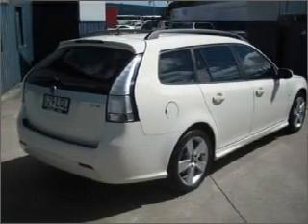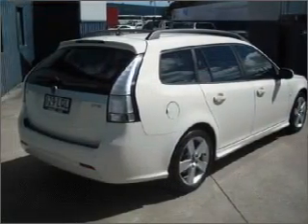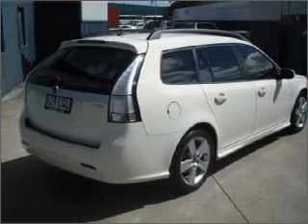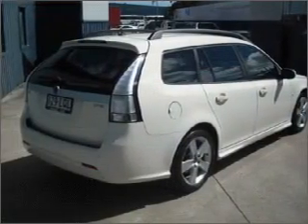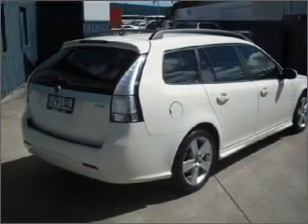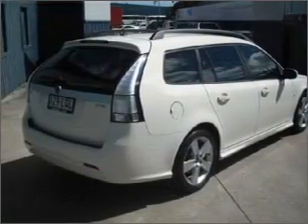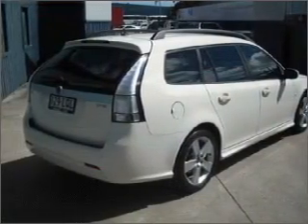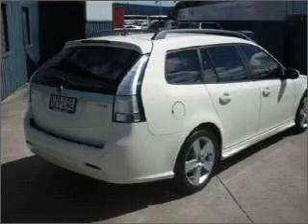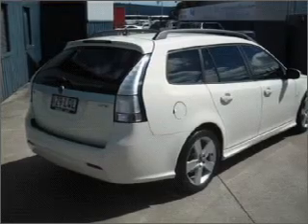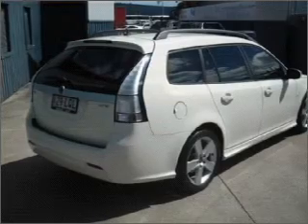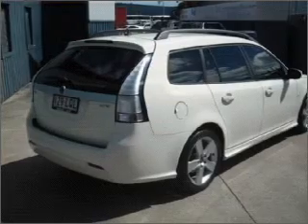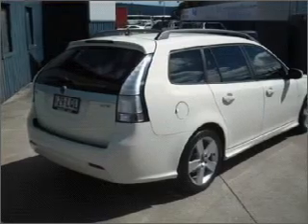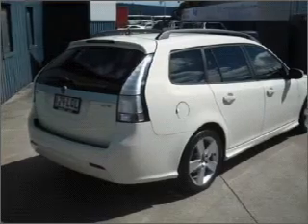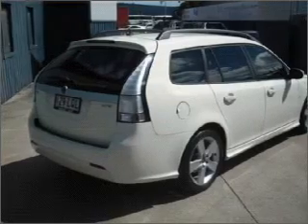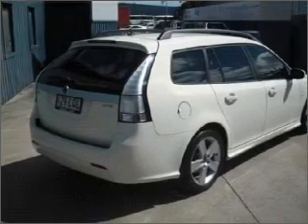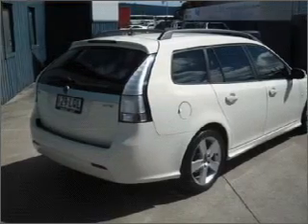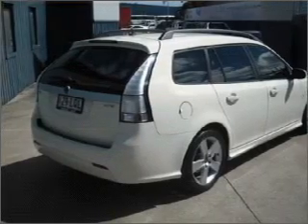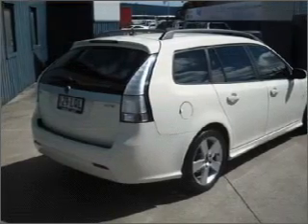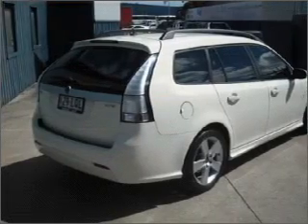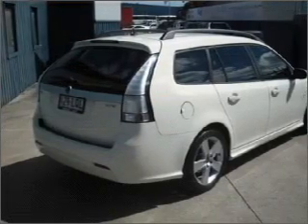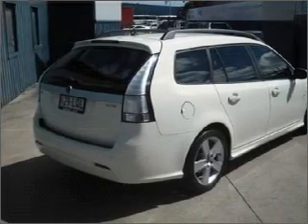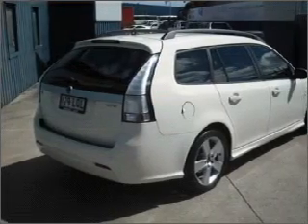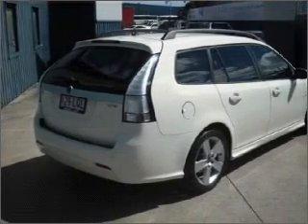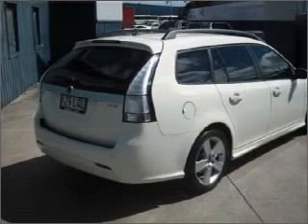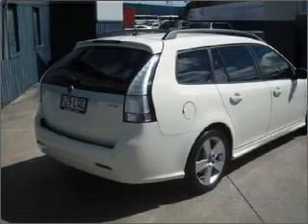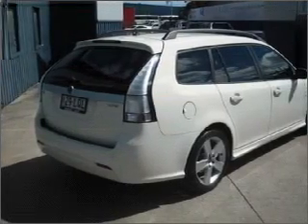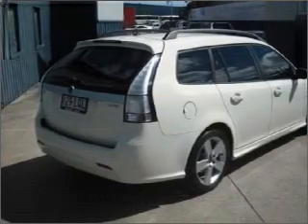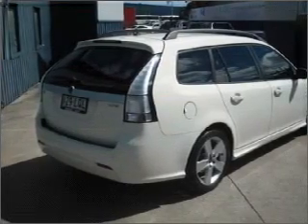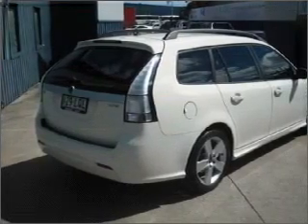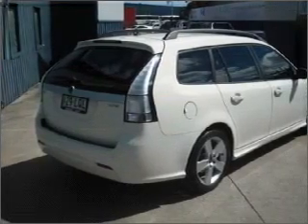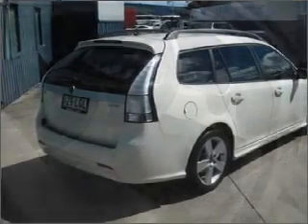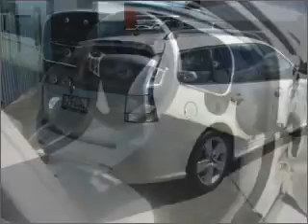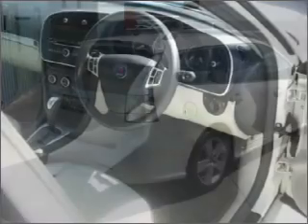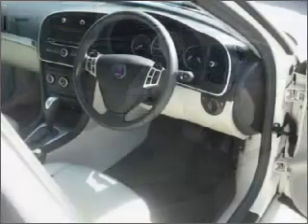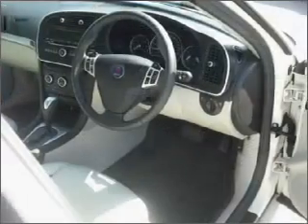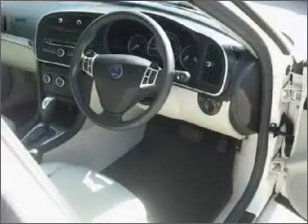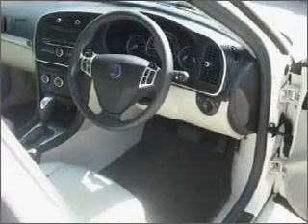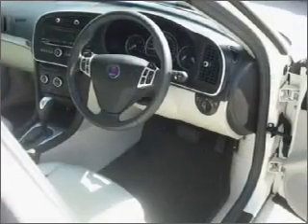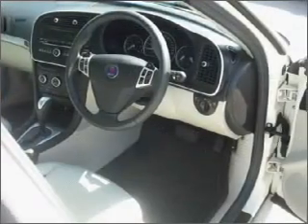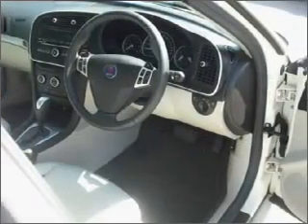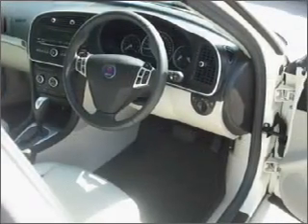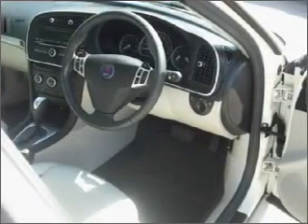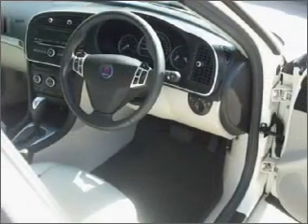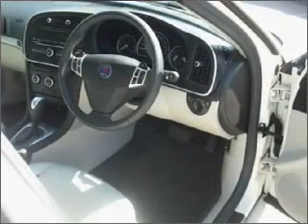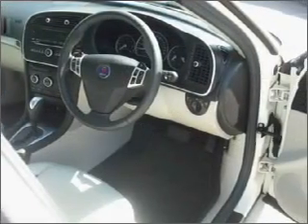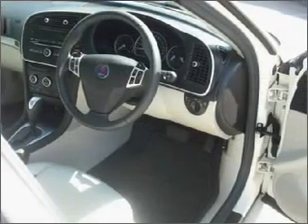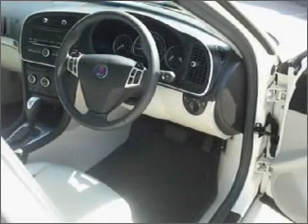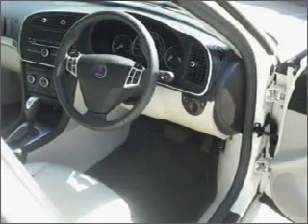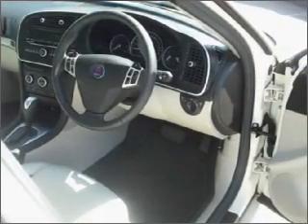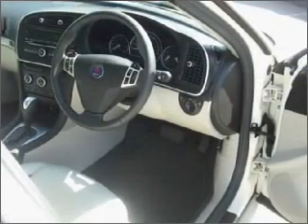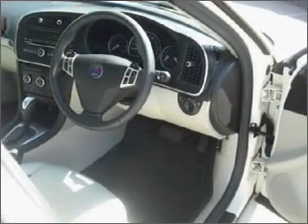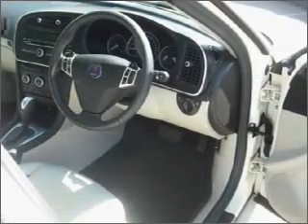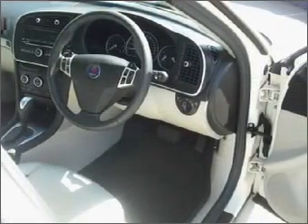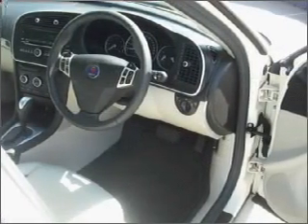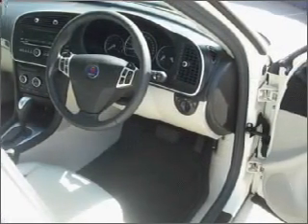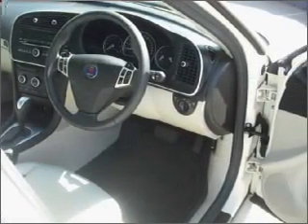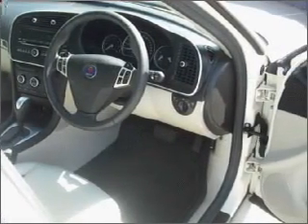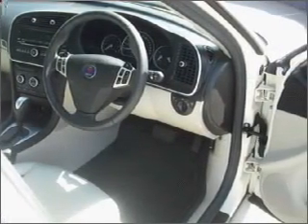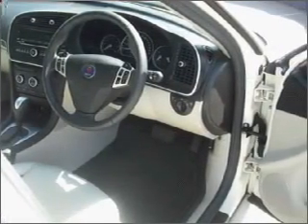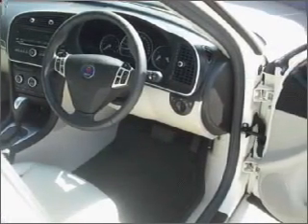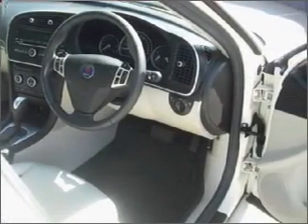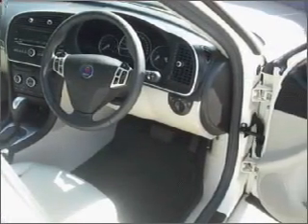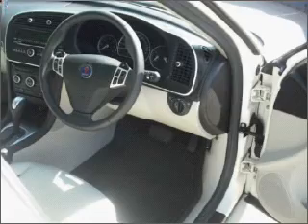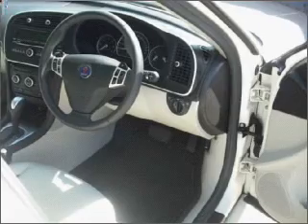Stability control, curtain head airbags, power mirrors. Premium wheels give a more luxurious look.